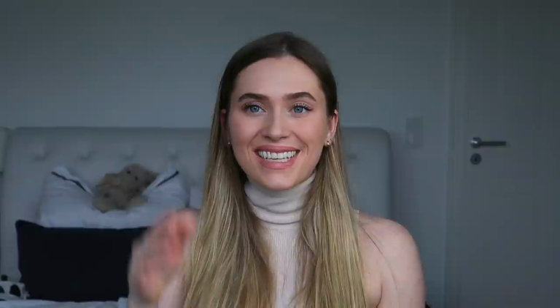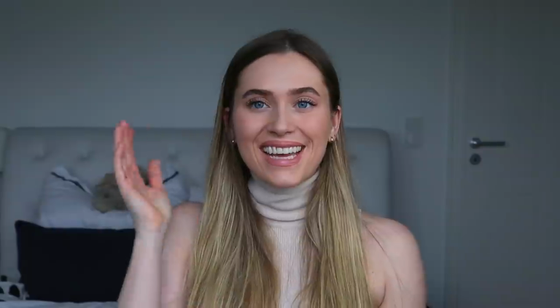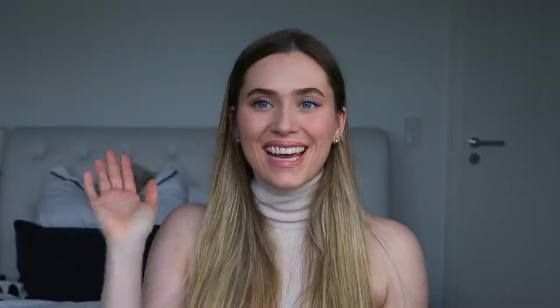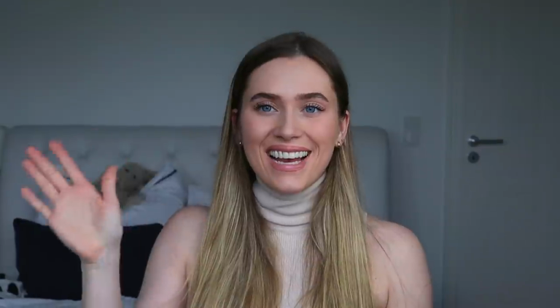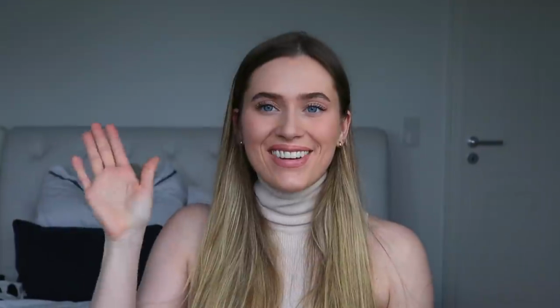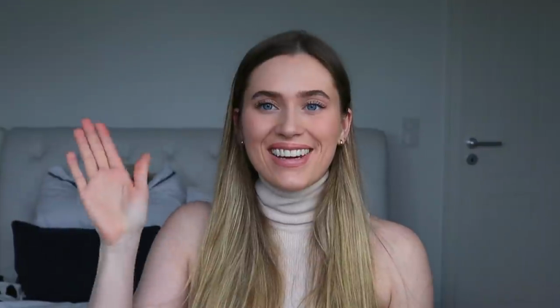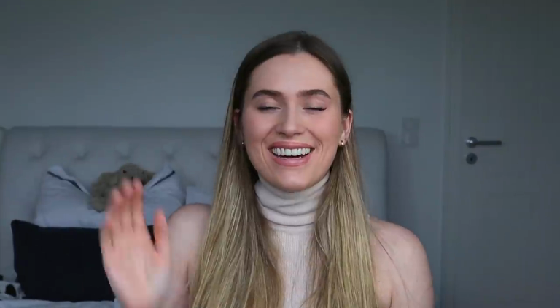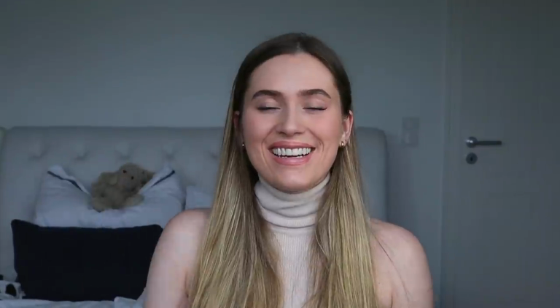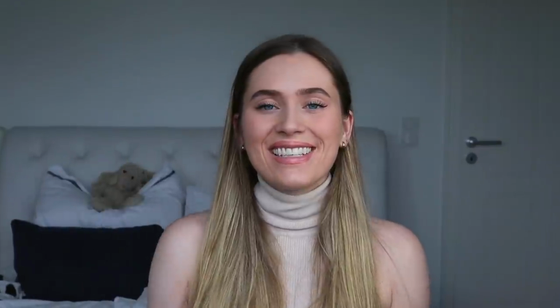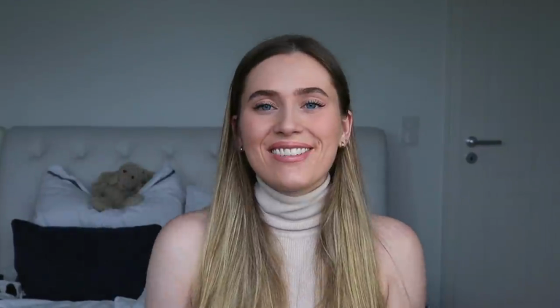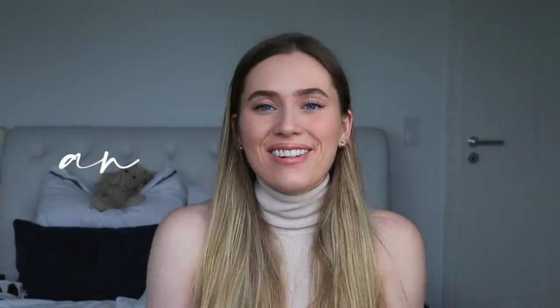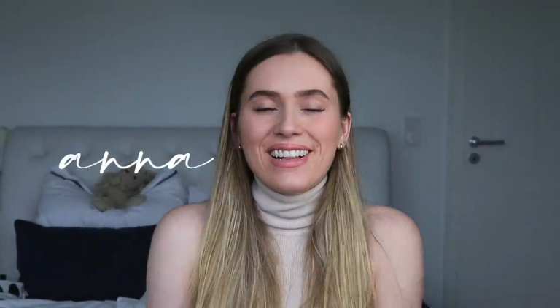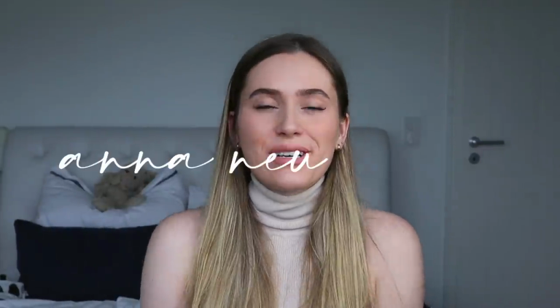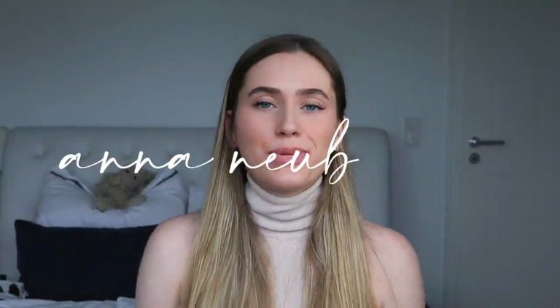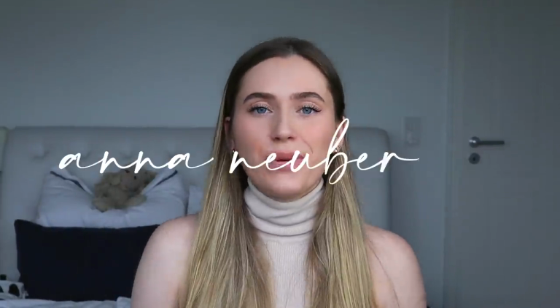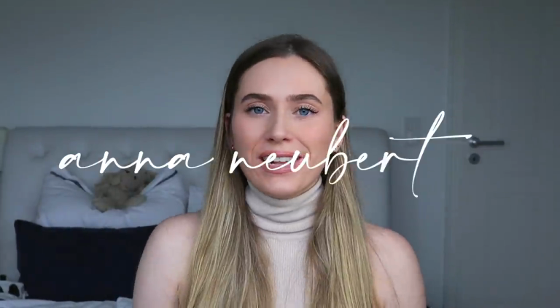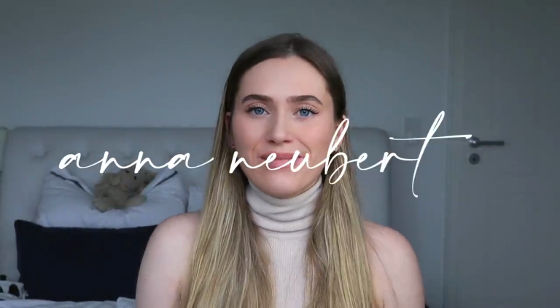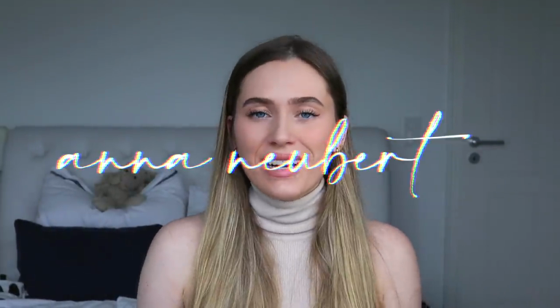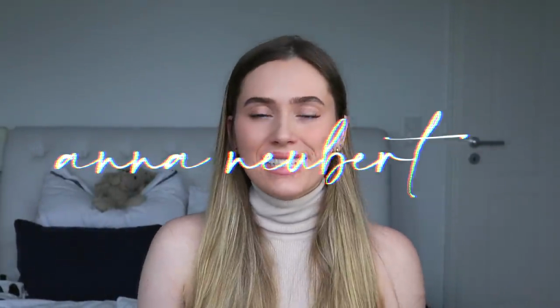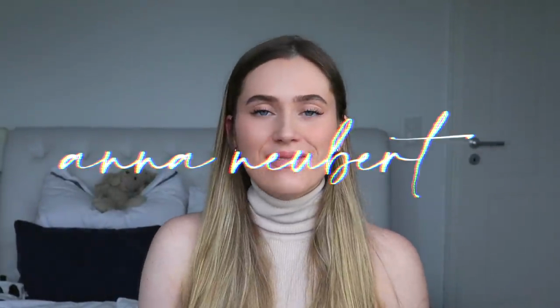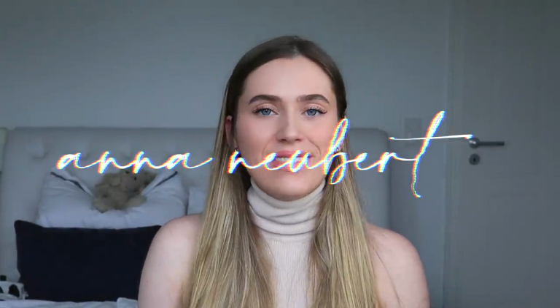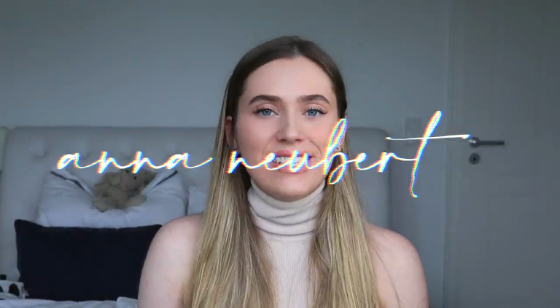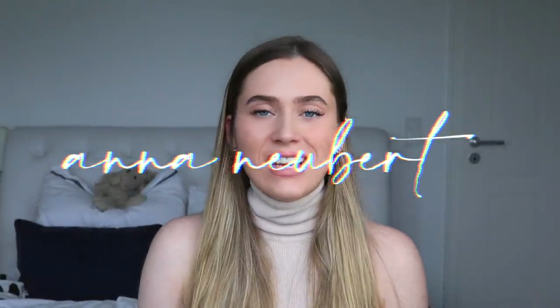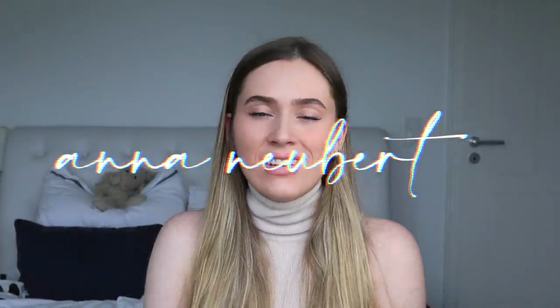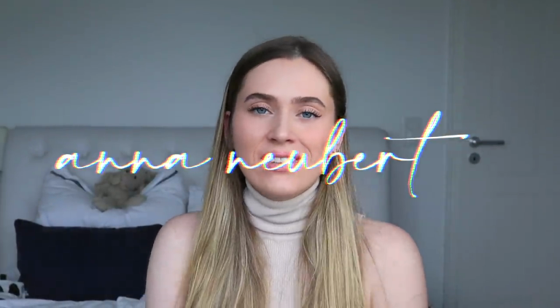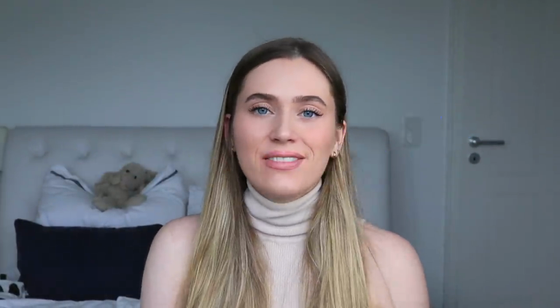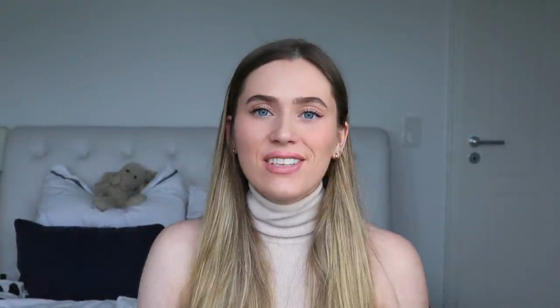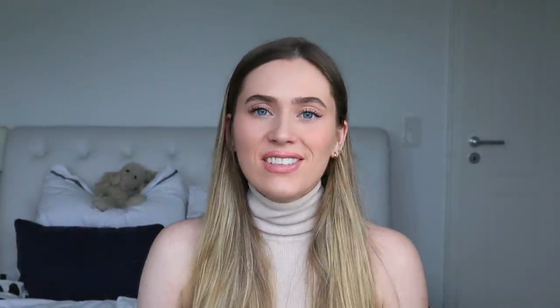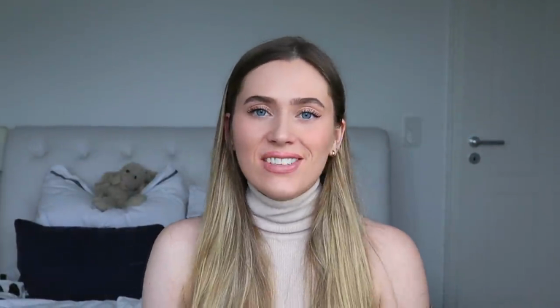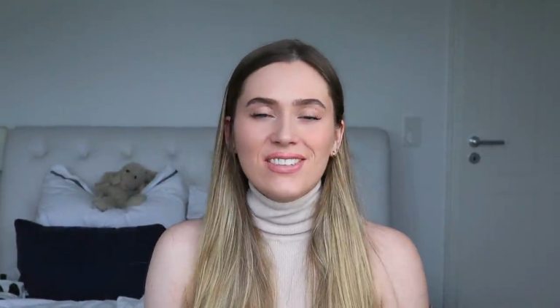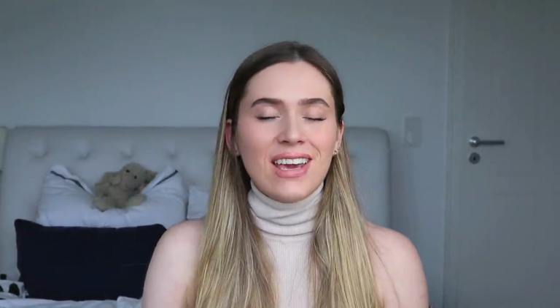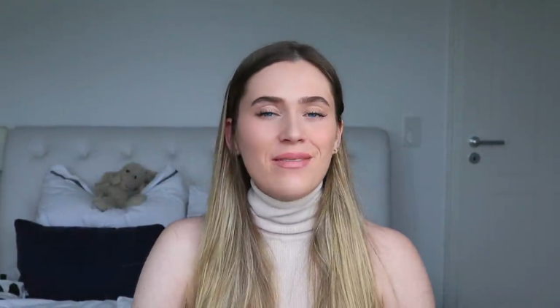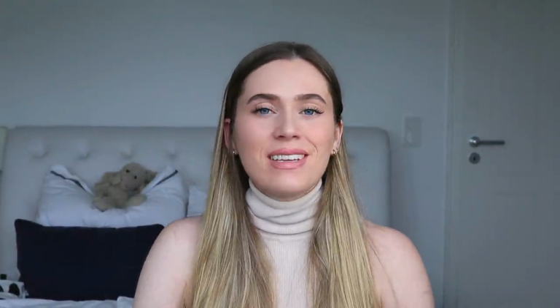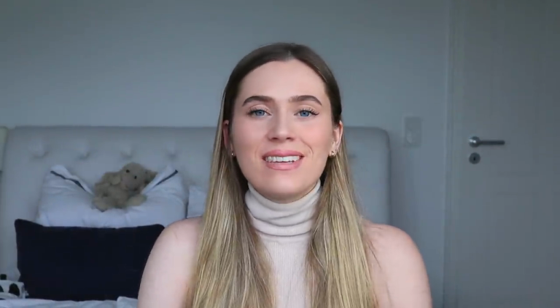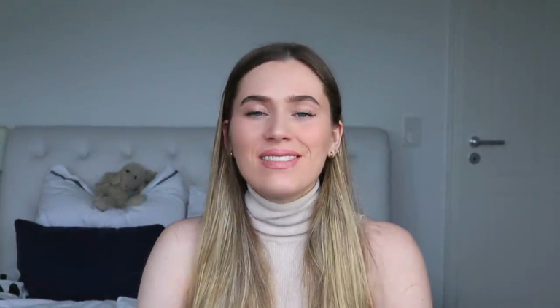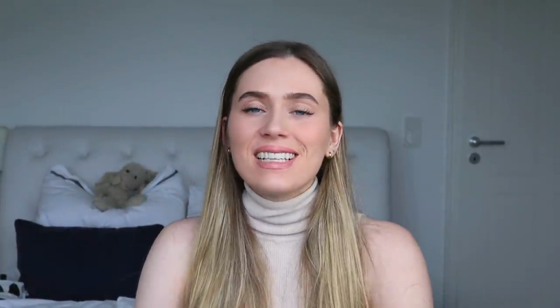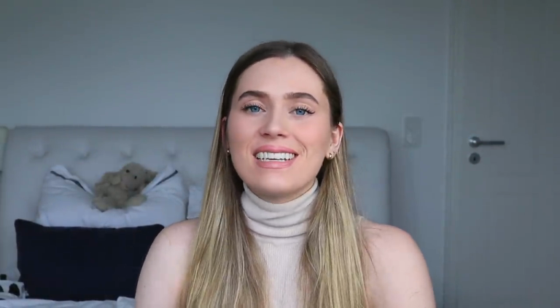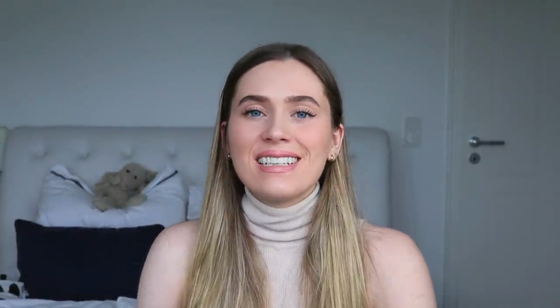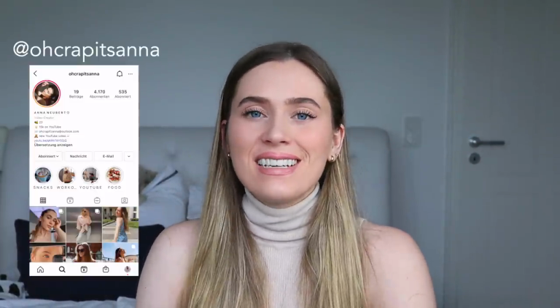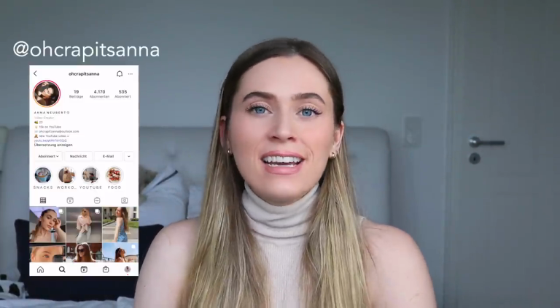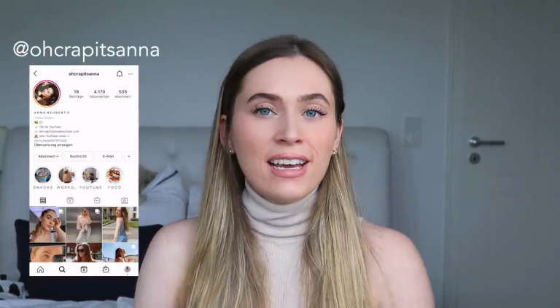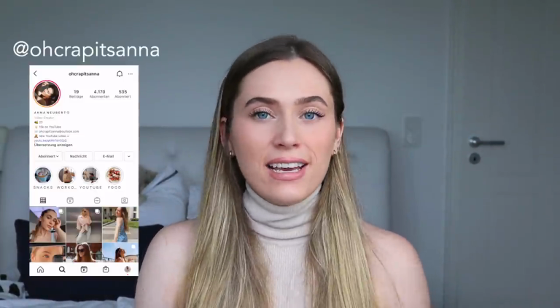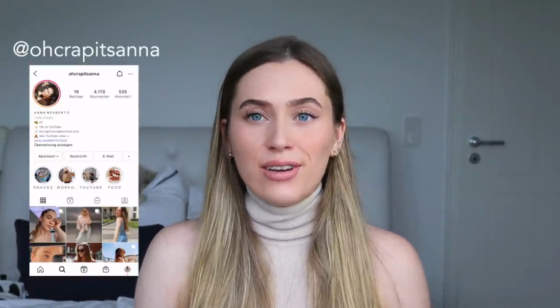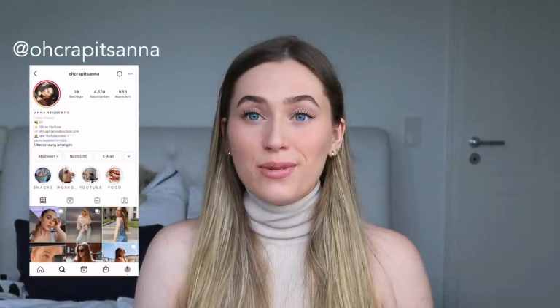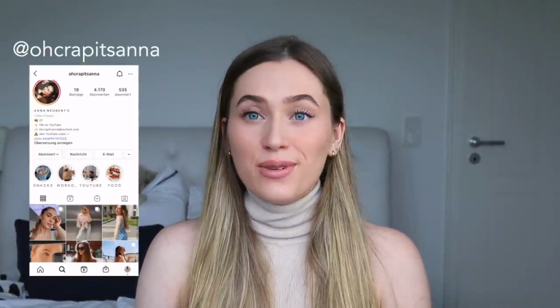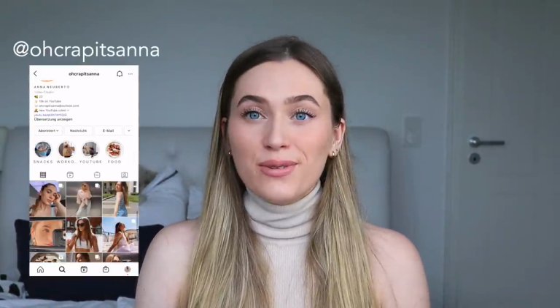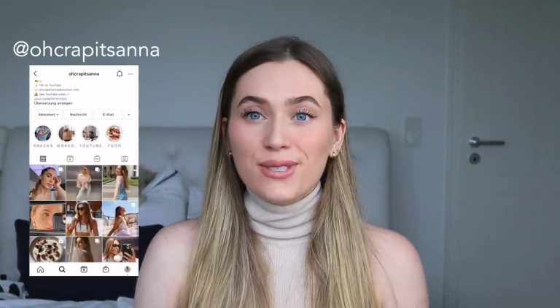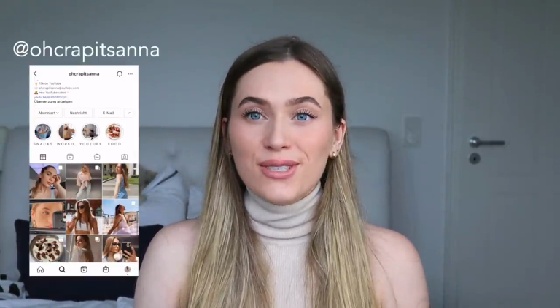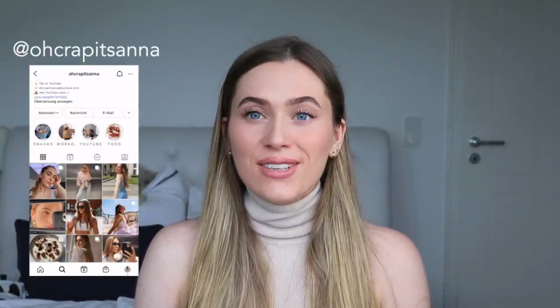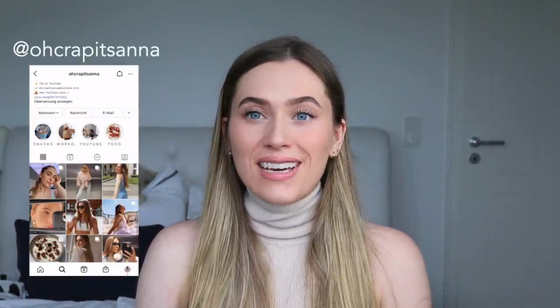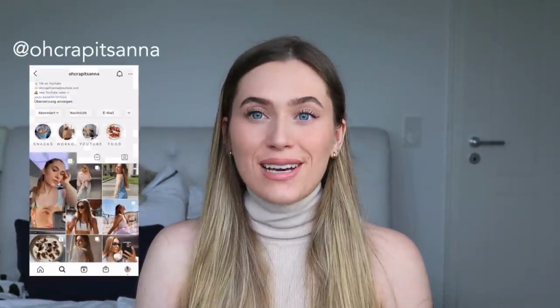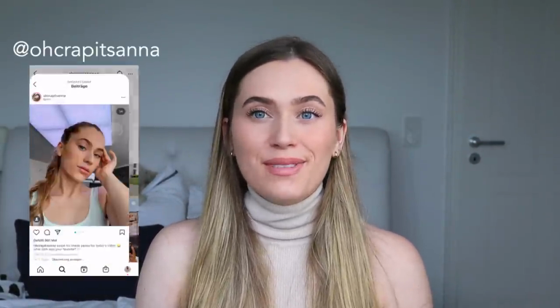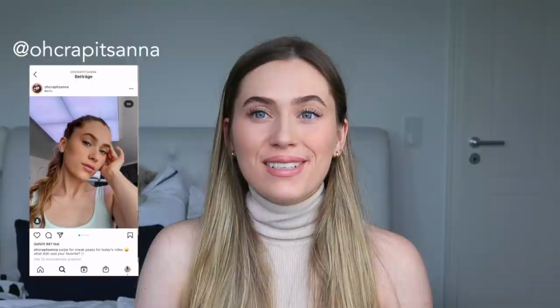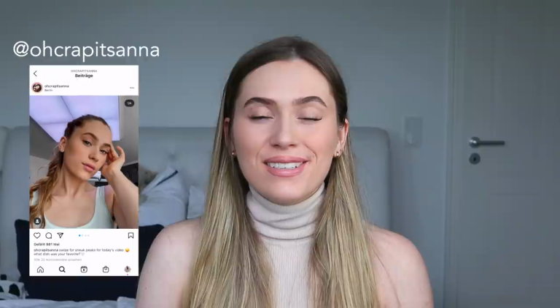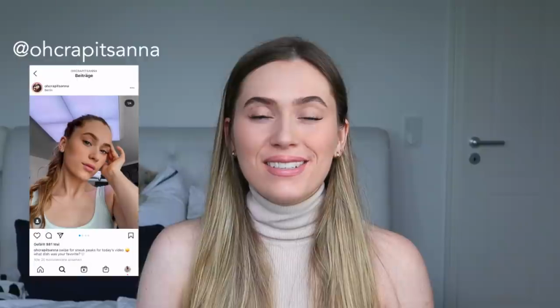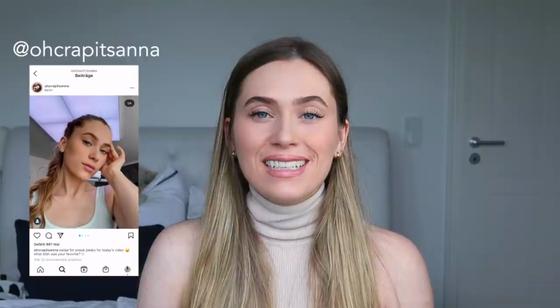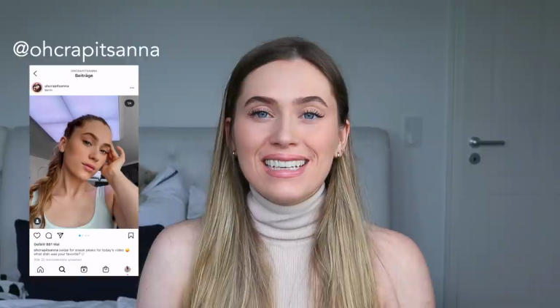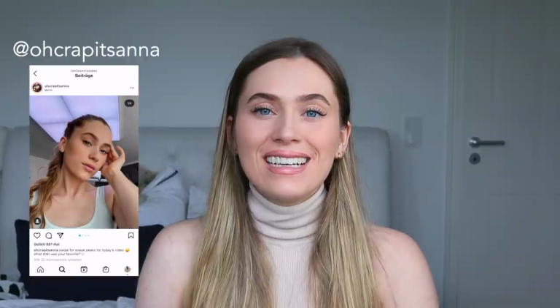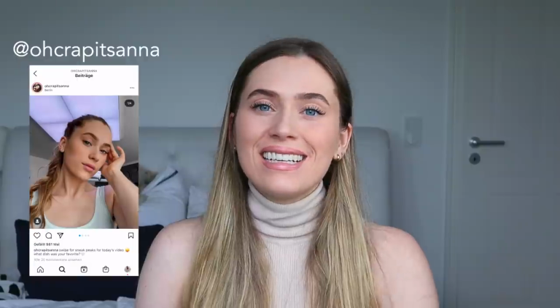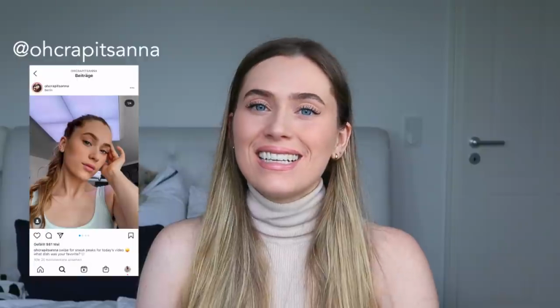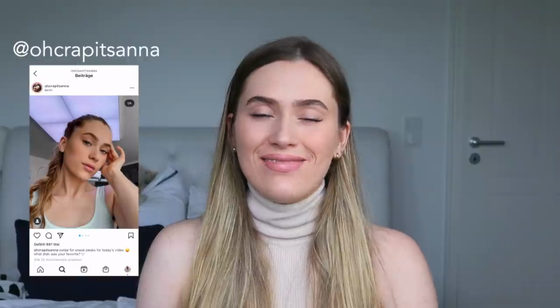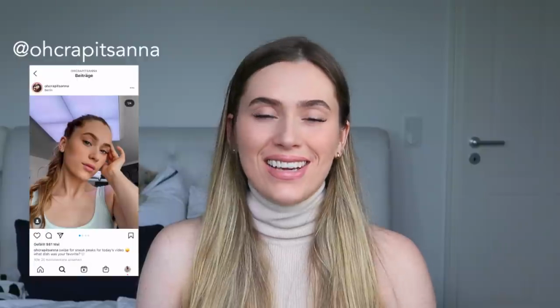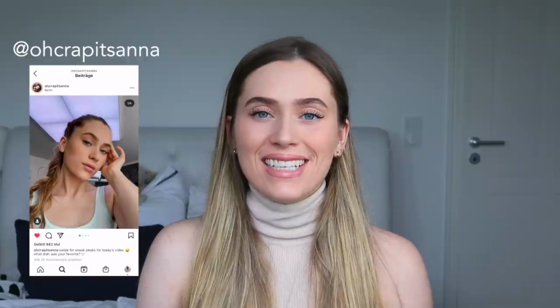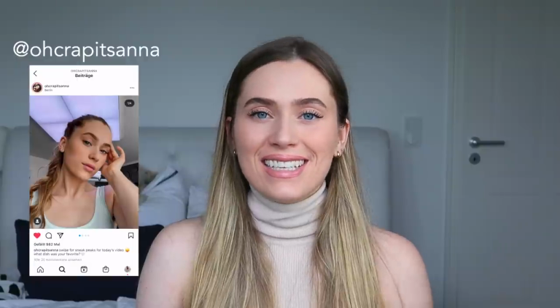Hello guys and welcome back to my channel. If you're new, hey, my name is Anna and I hope you're all doing absolutely amazing.